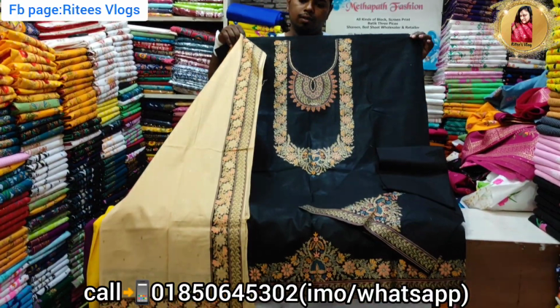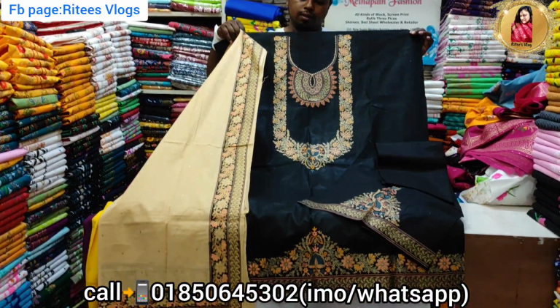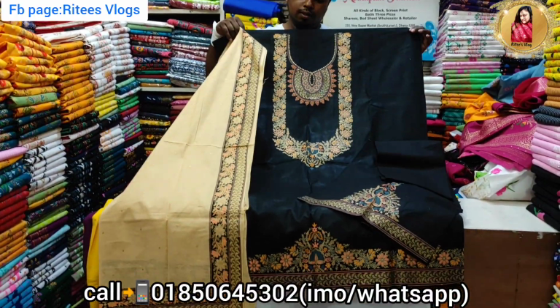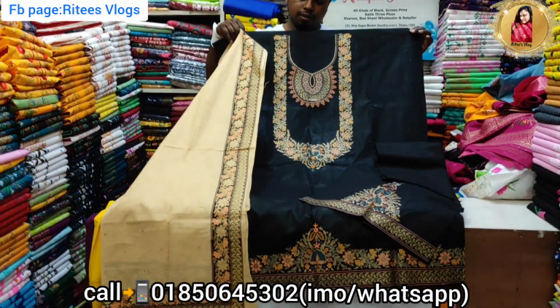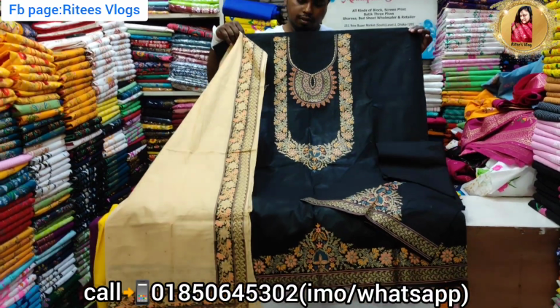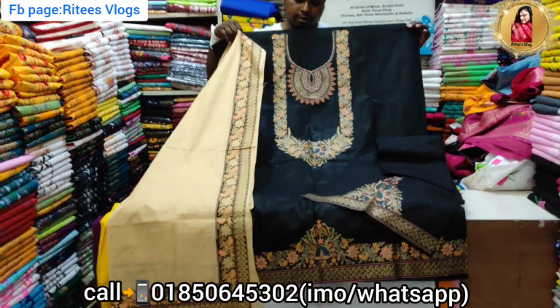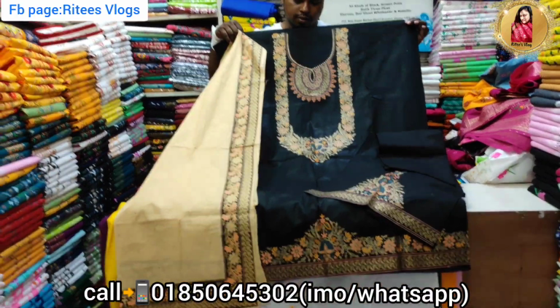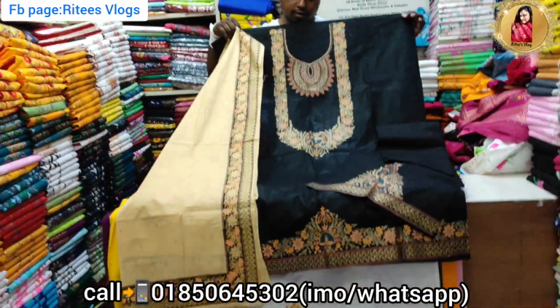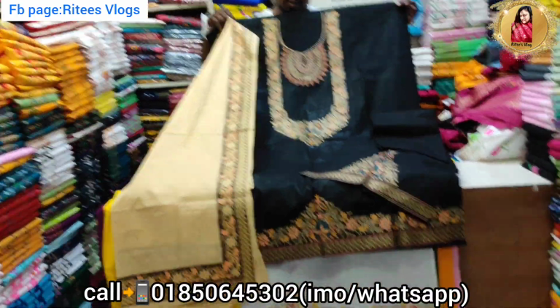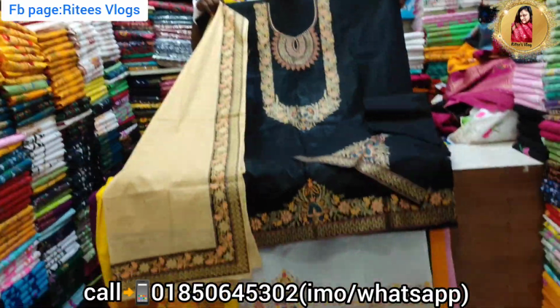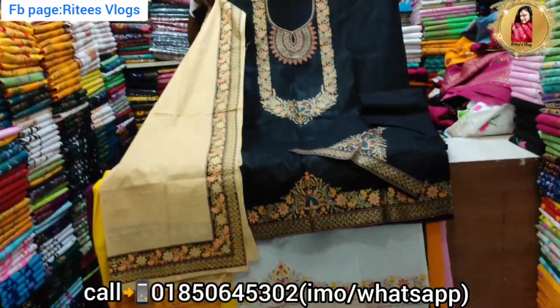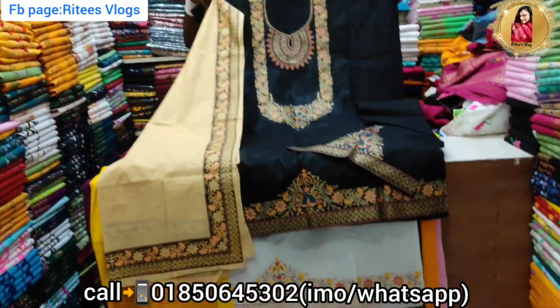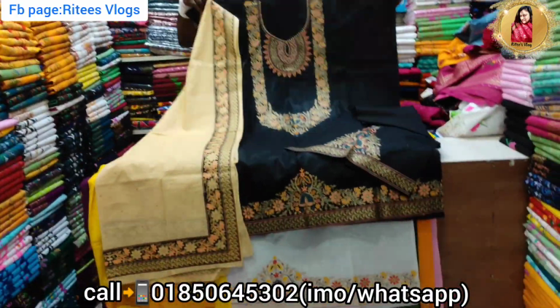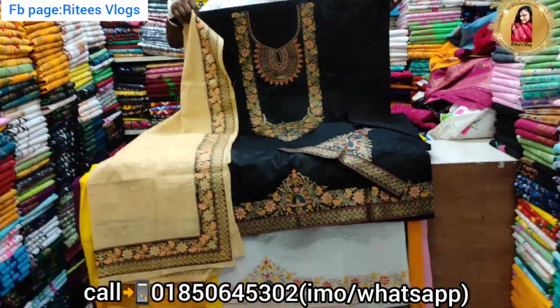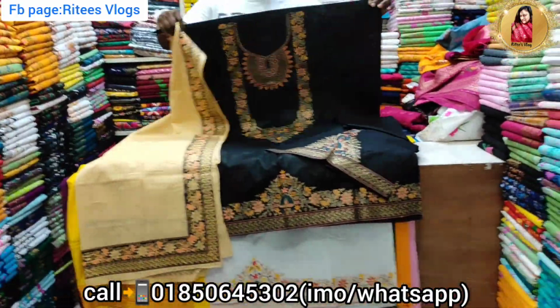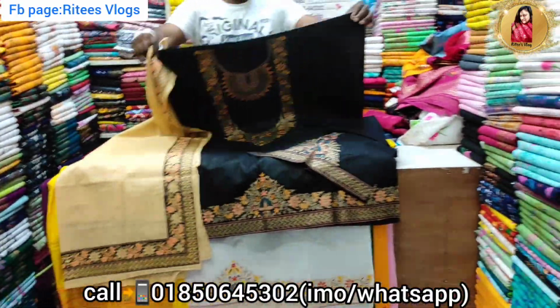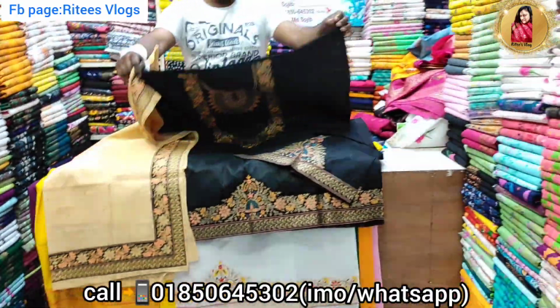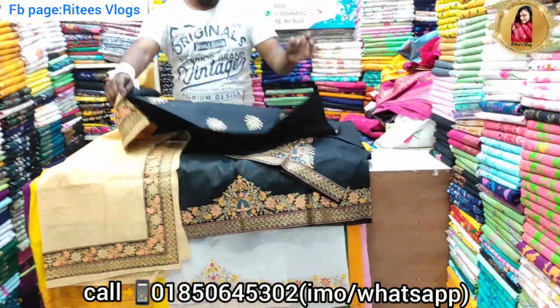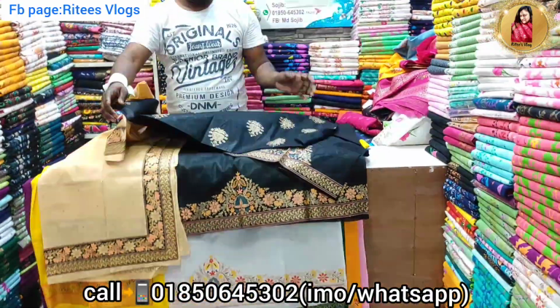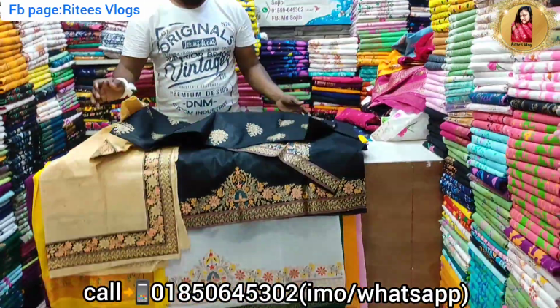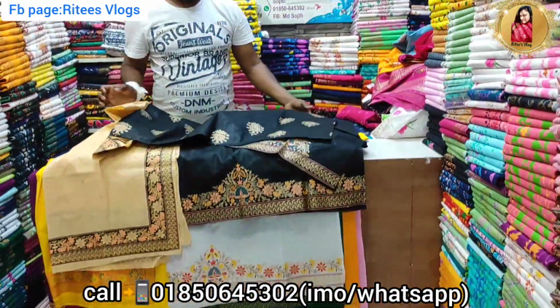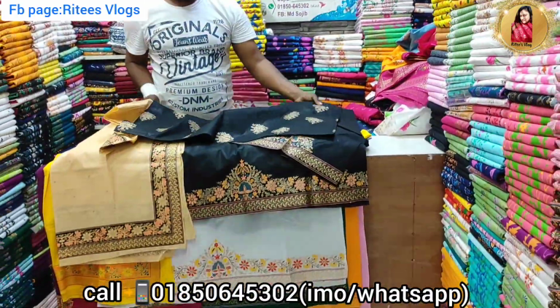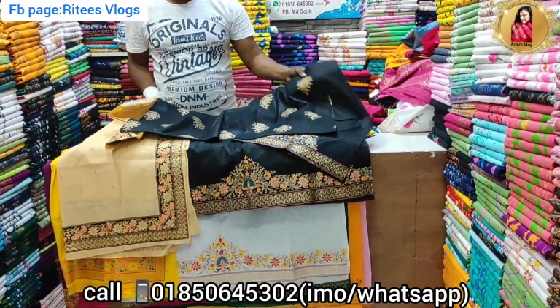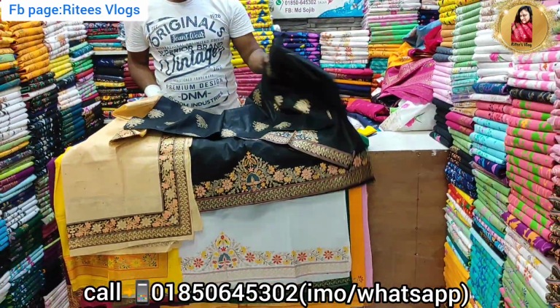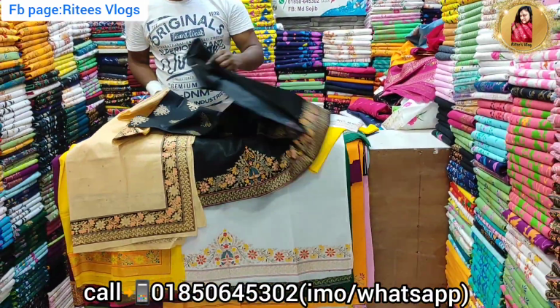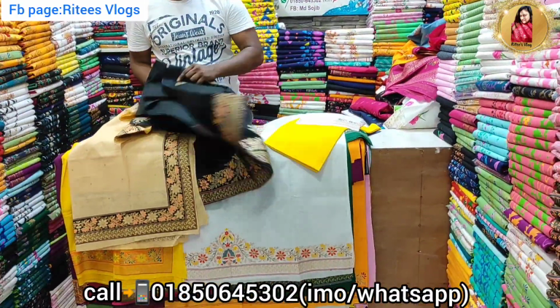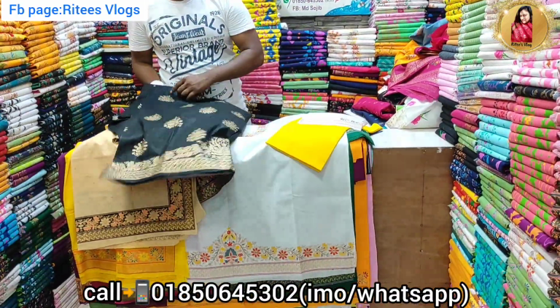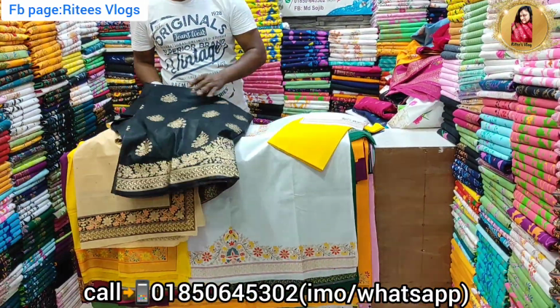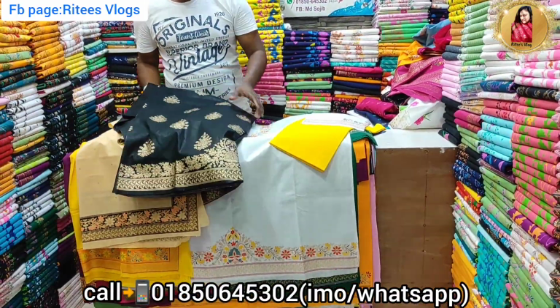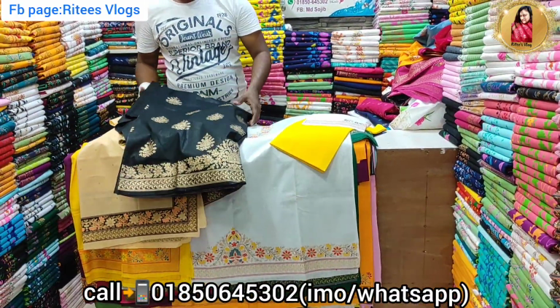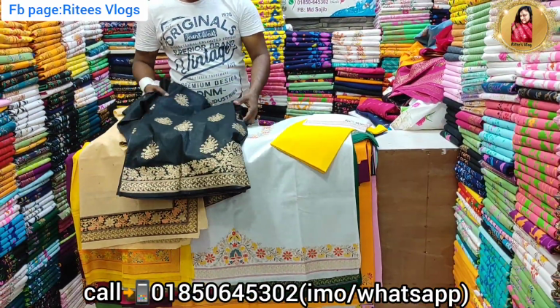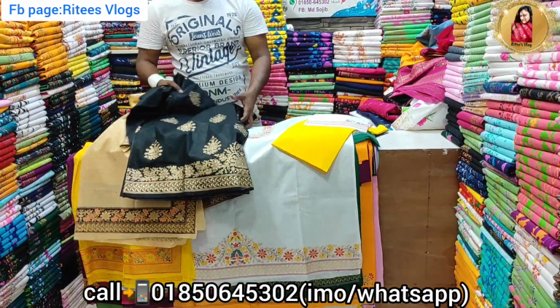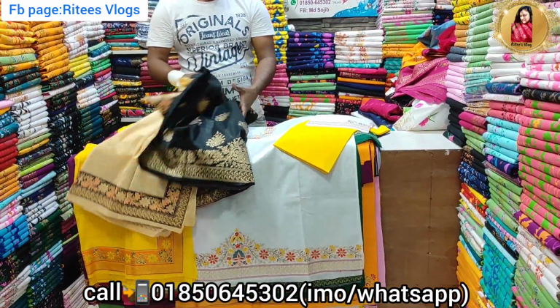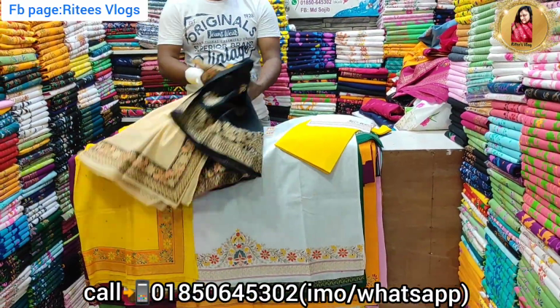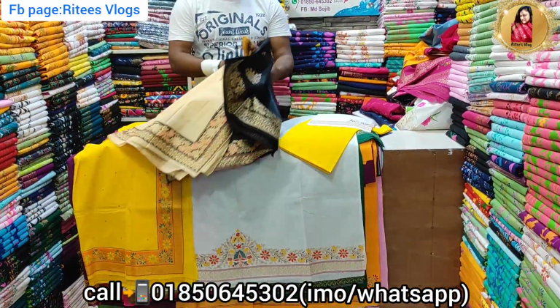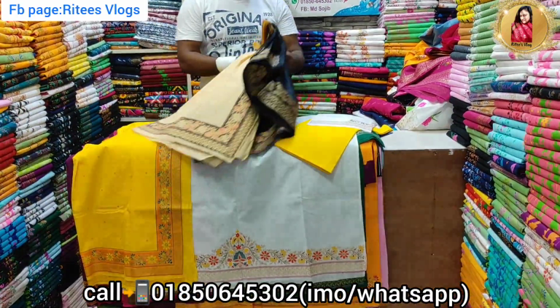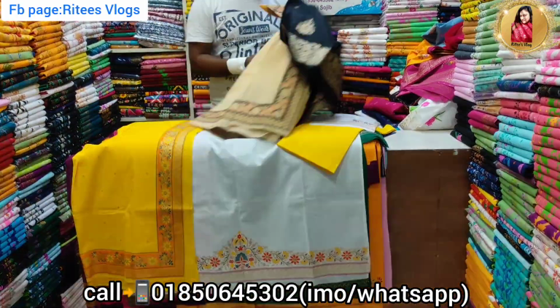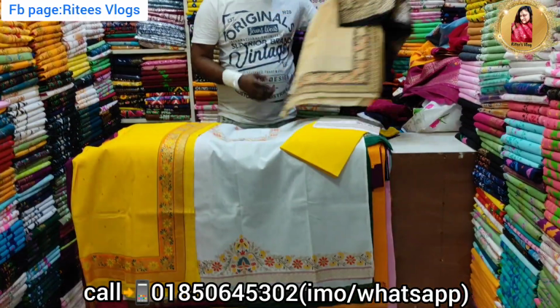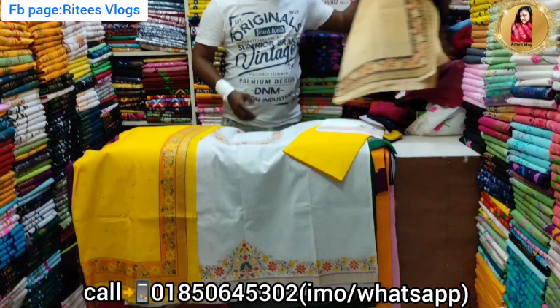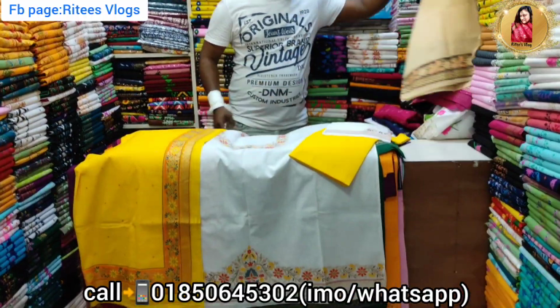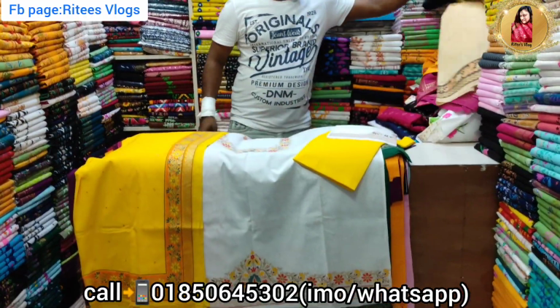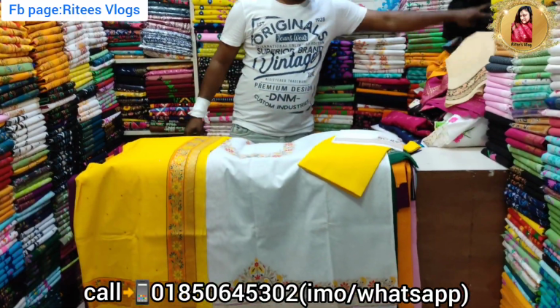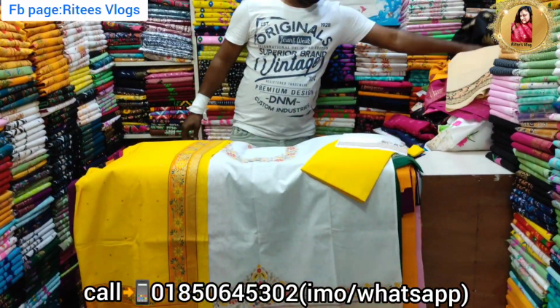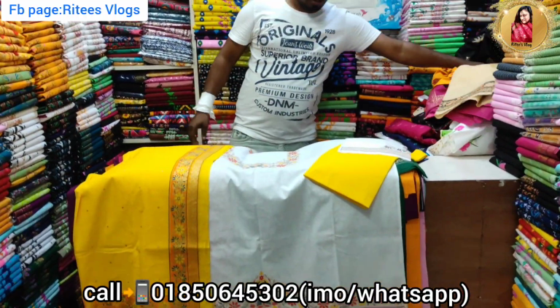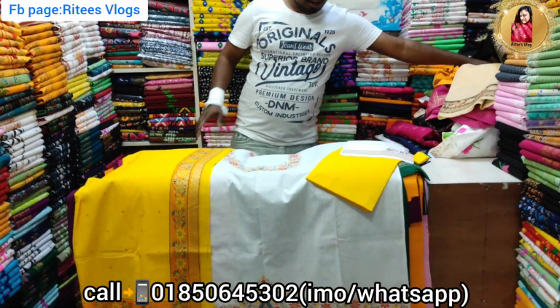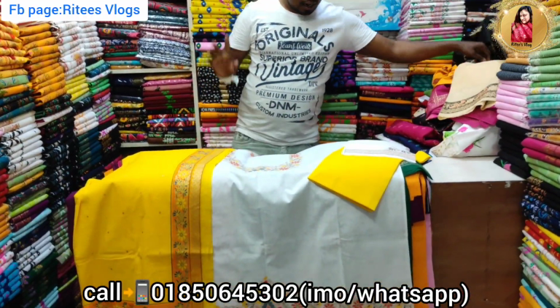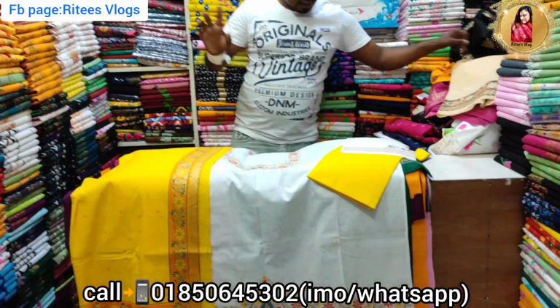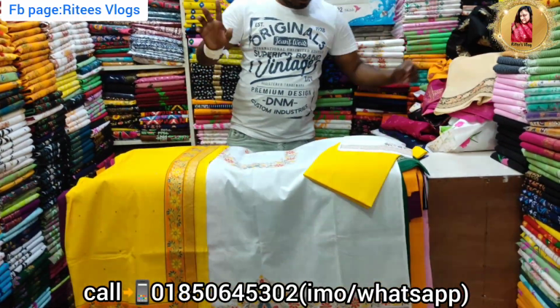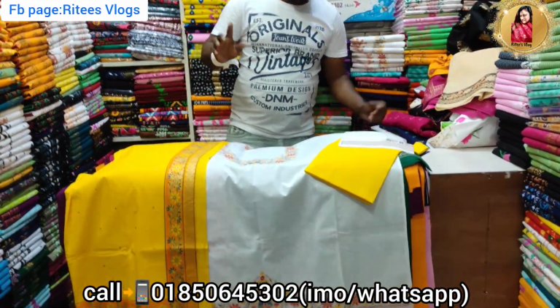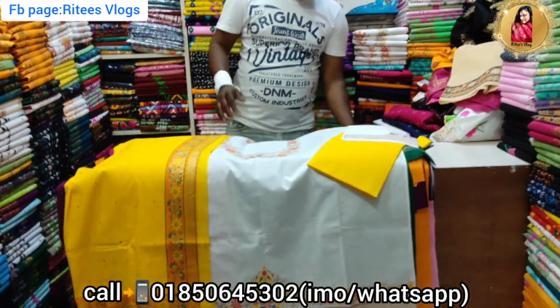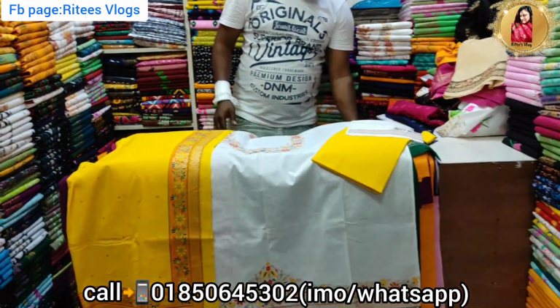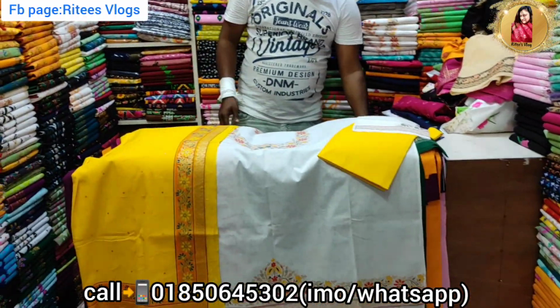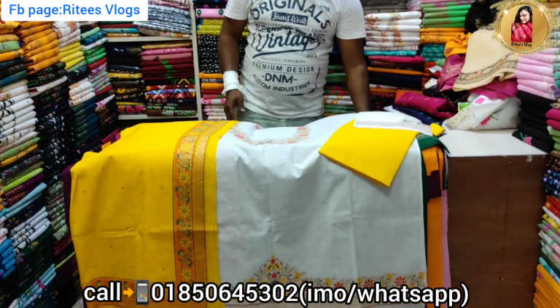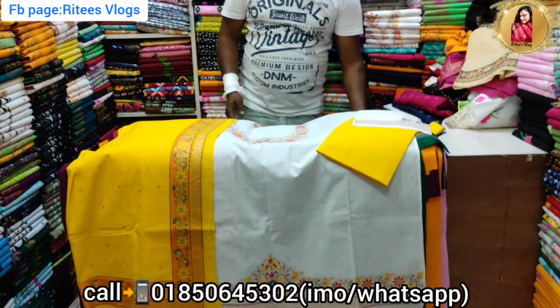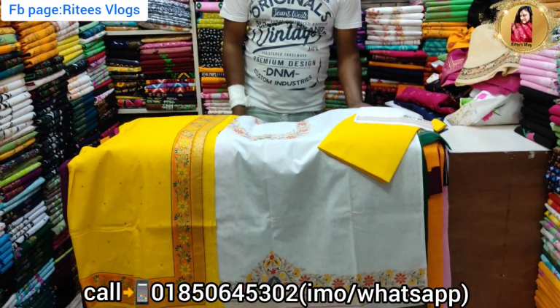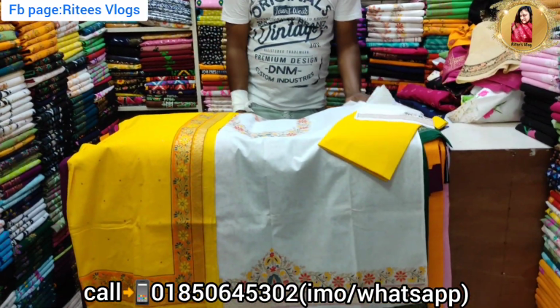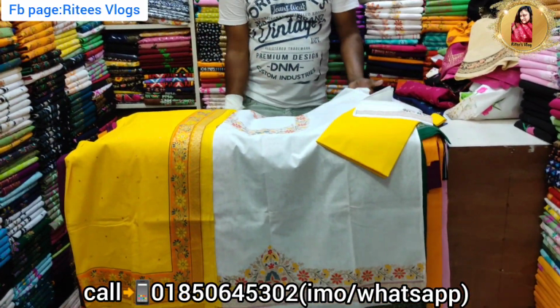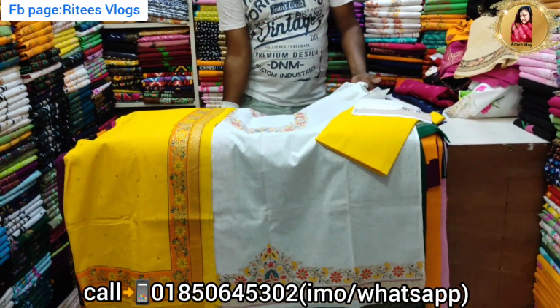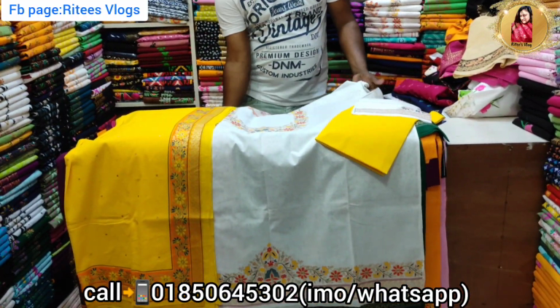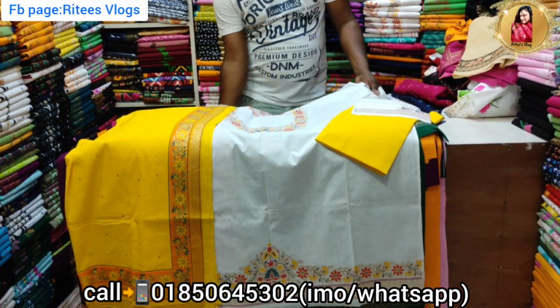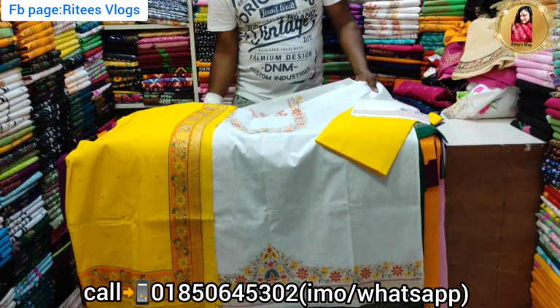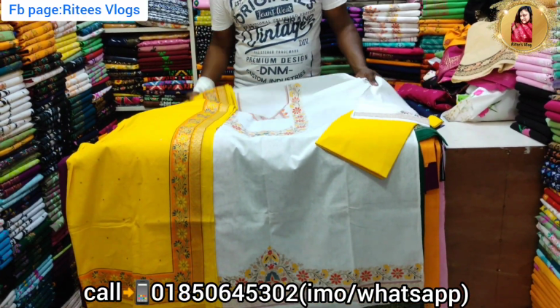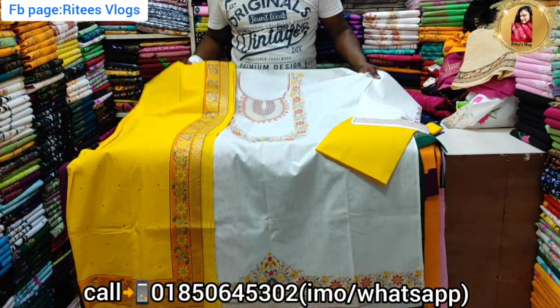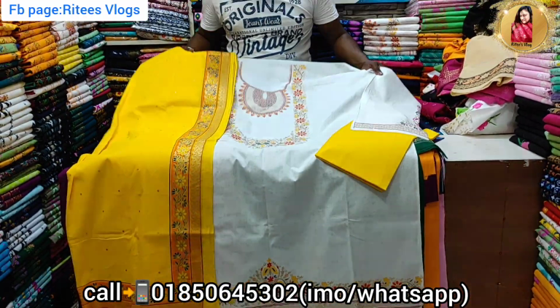It's simply gorgeous. So, it's in the cotton area. The color is beautiful.